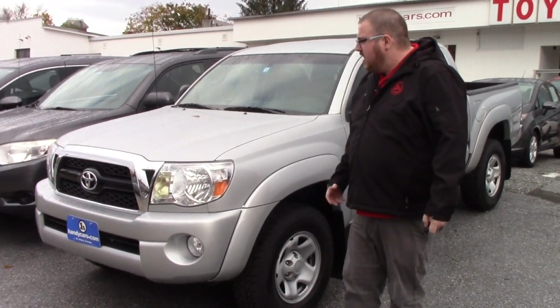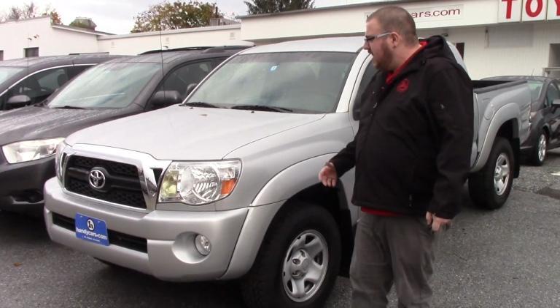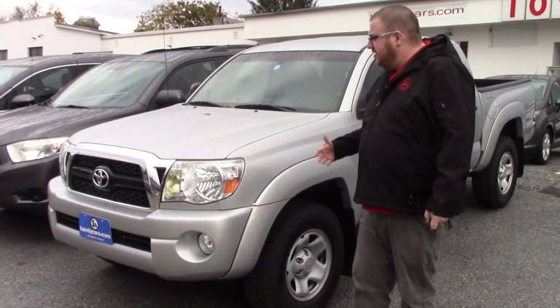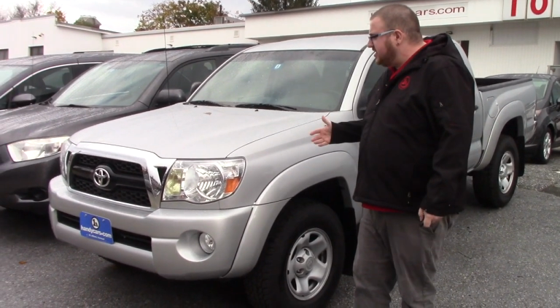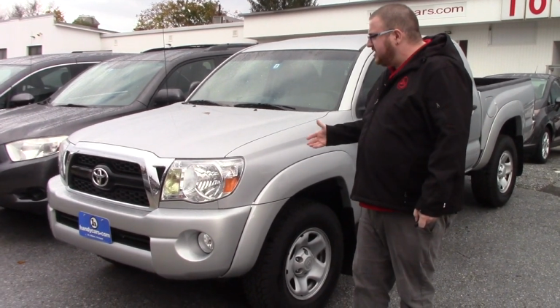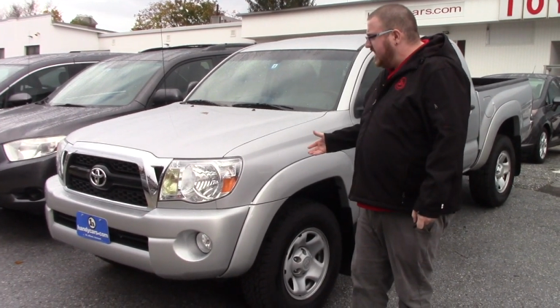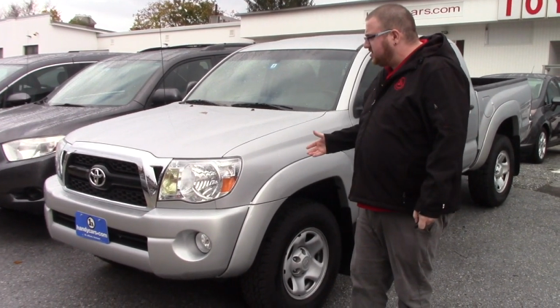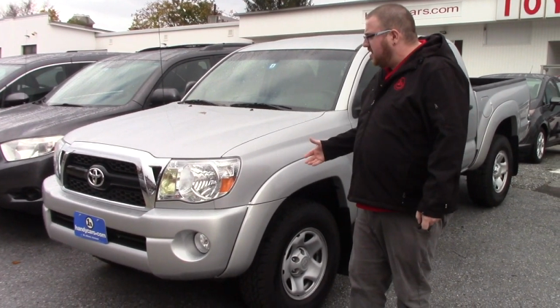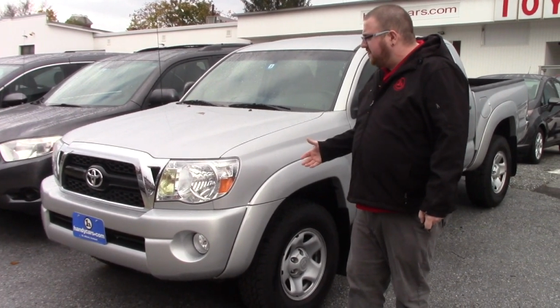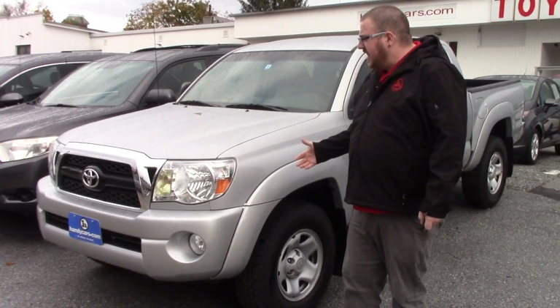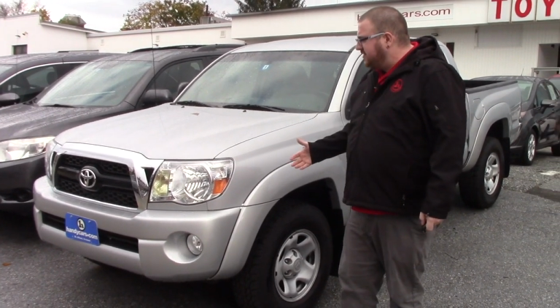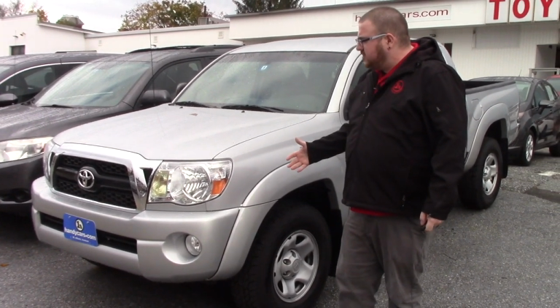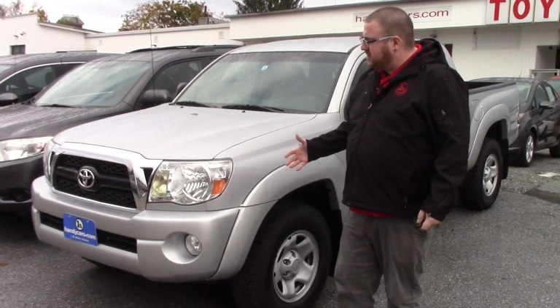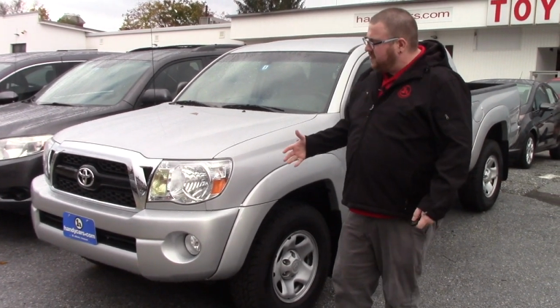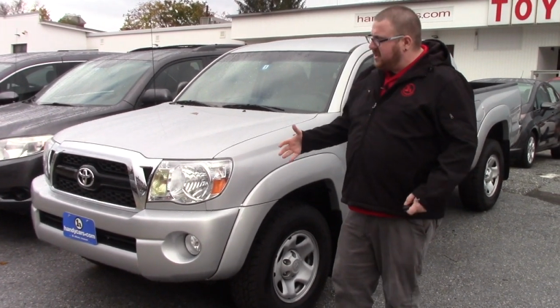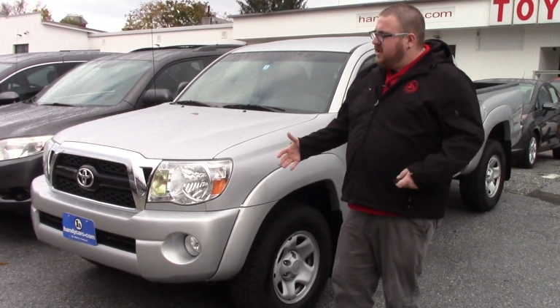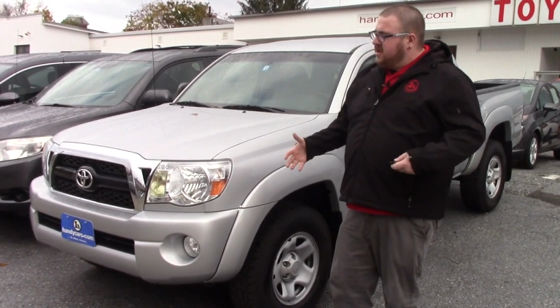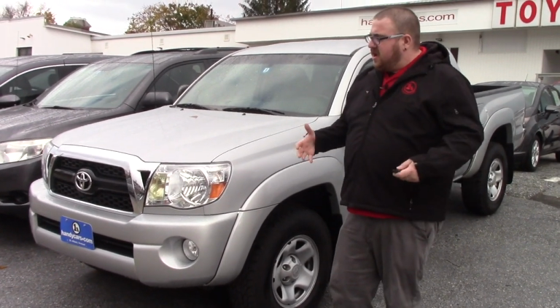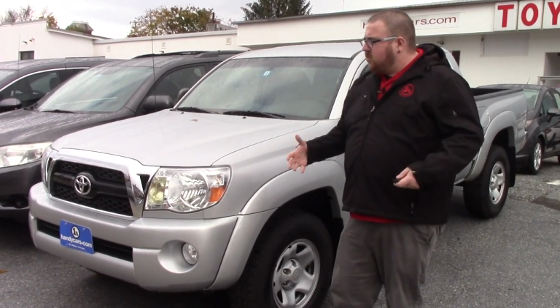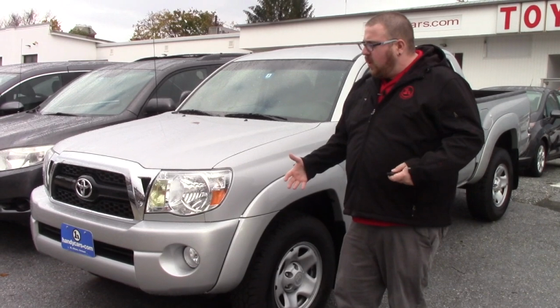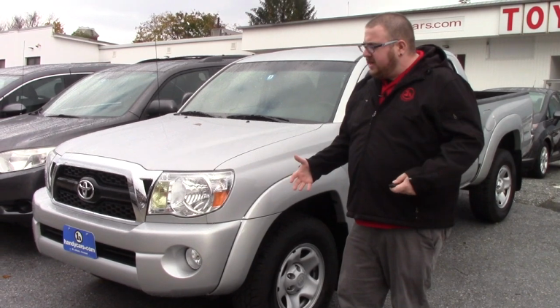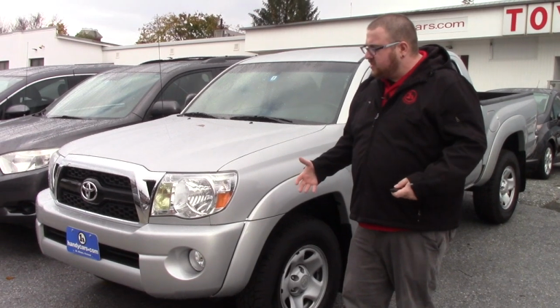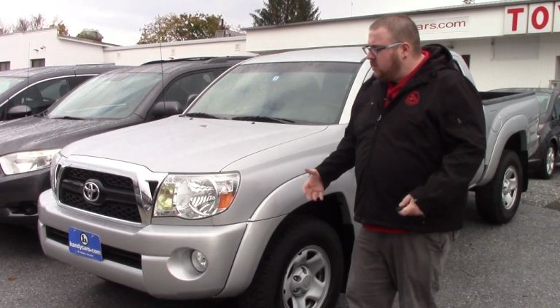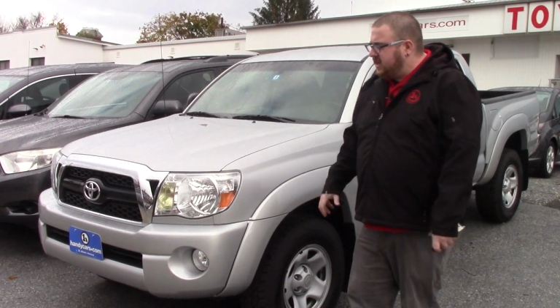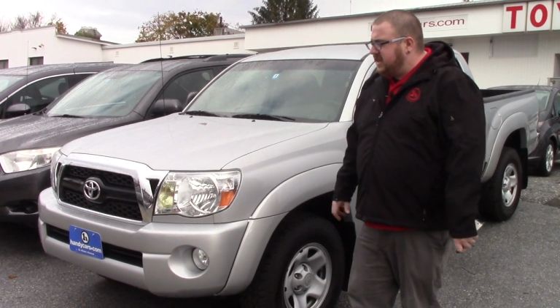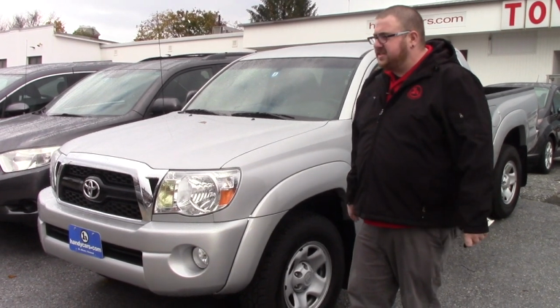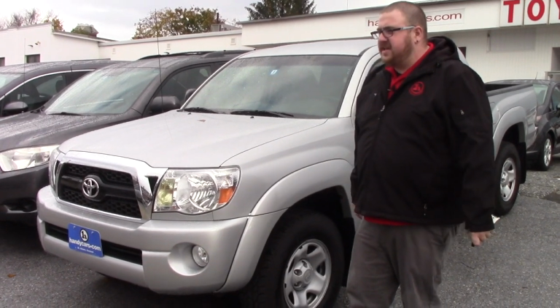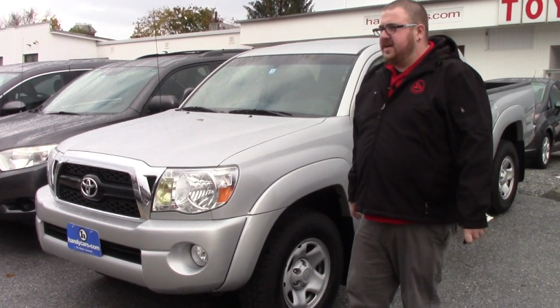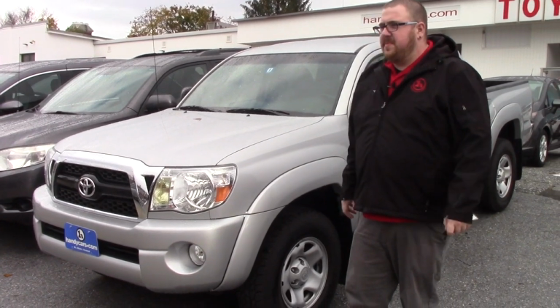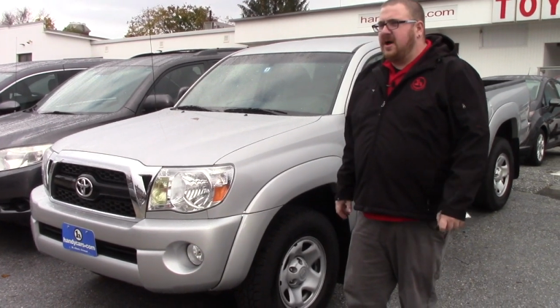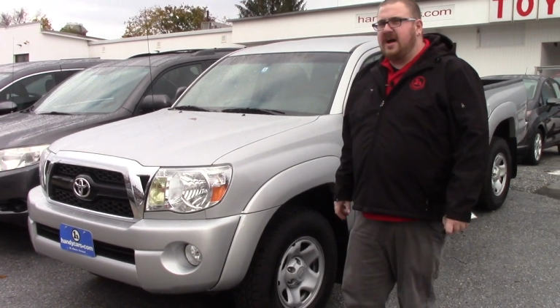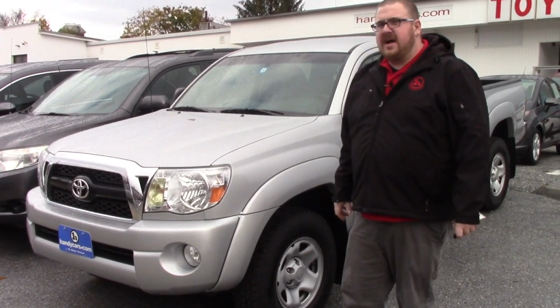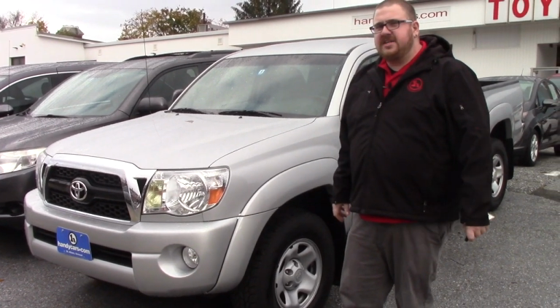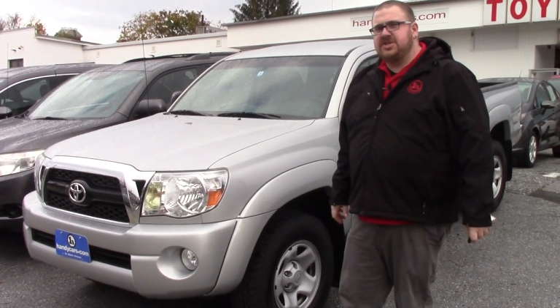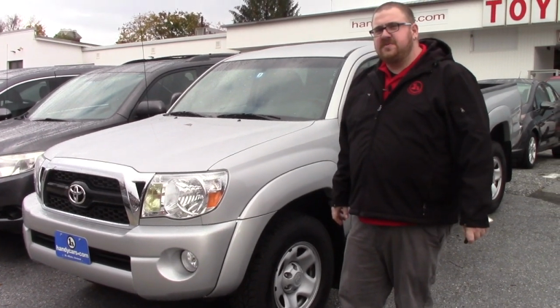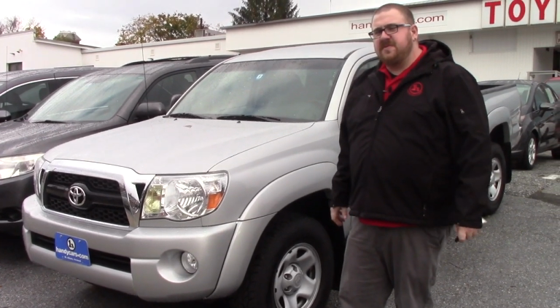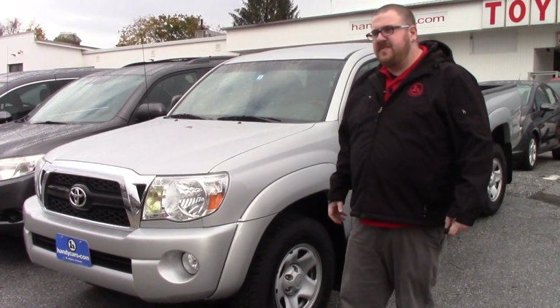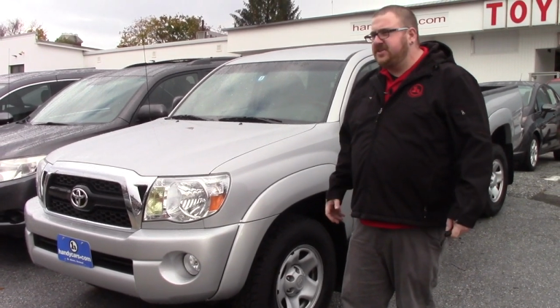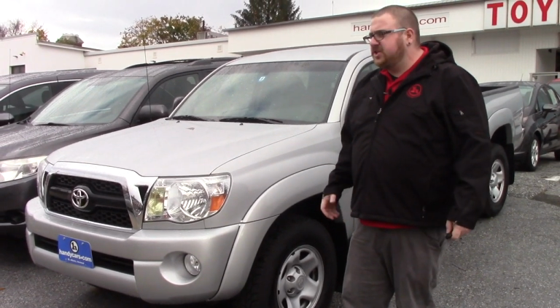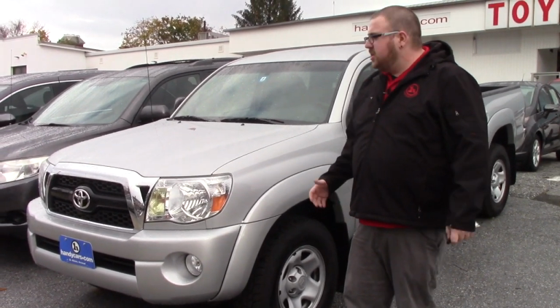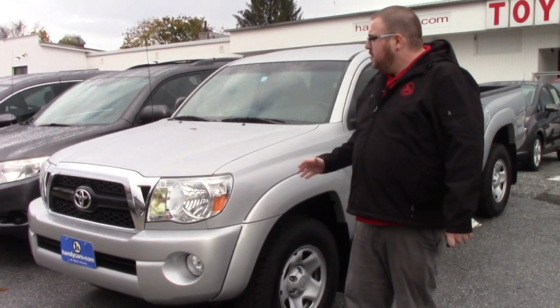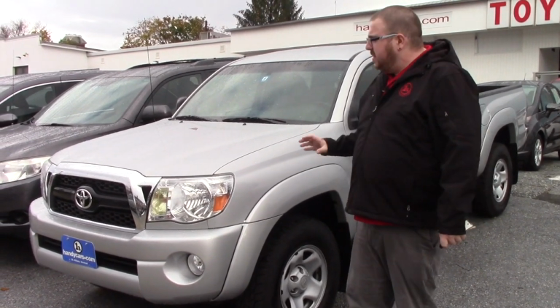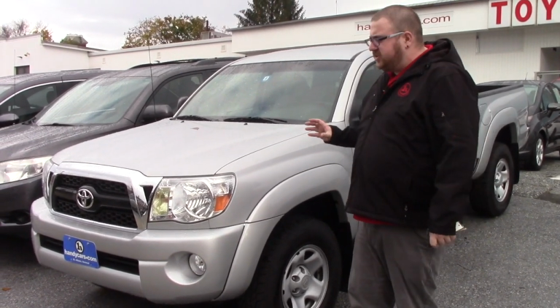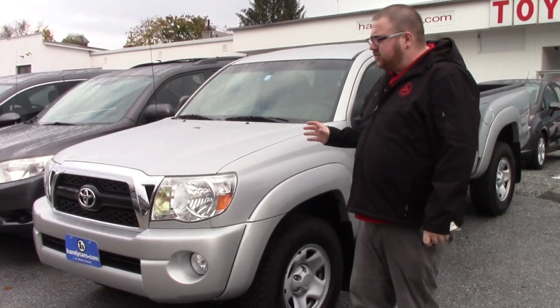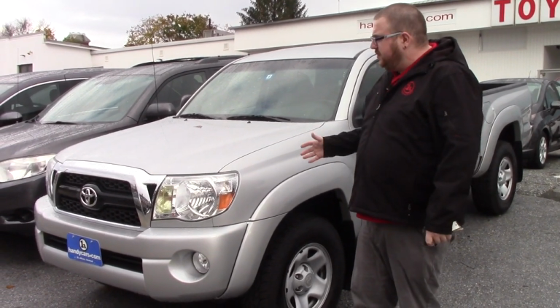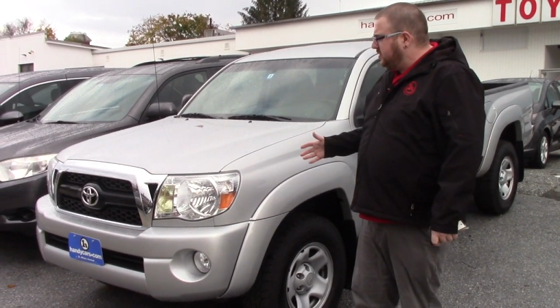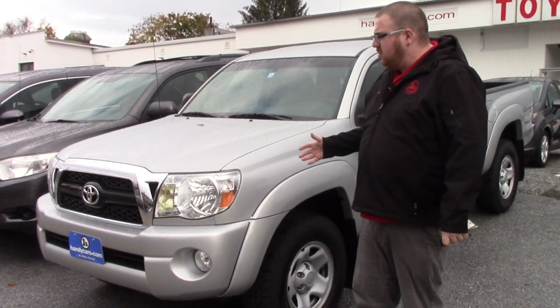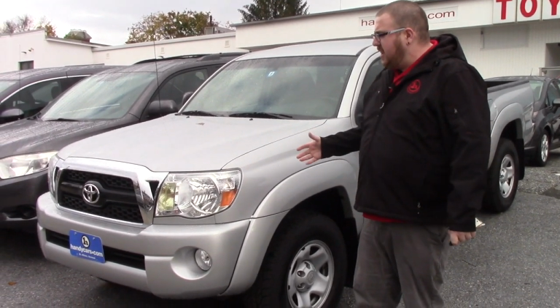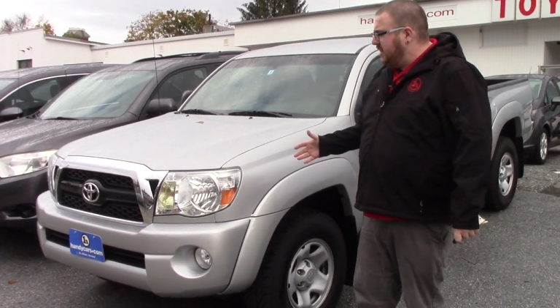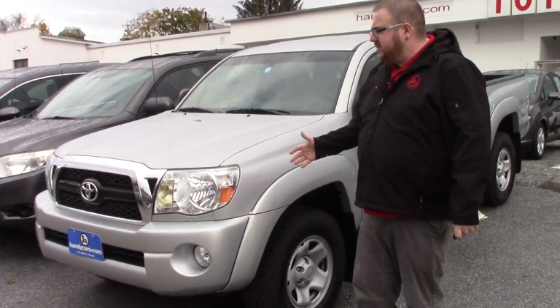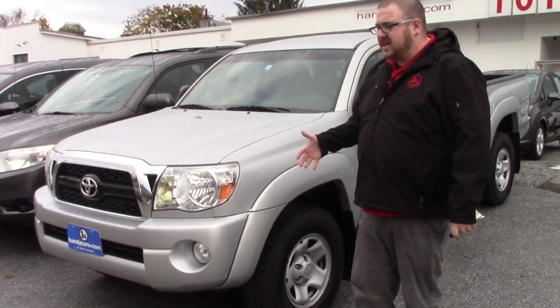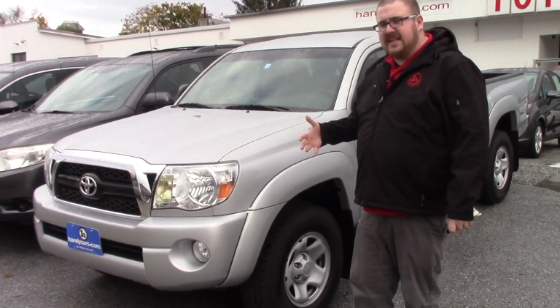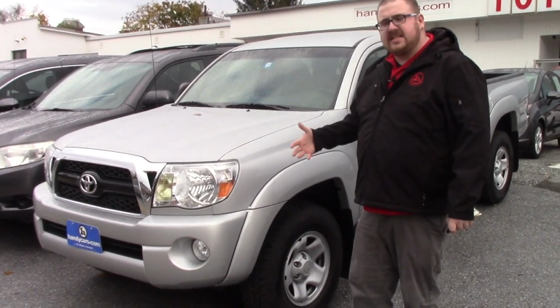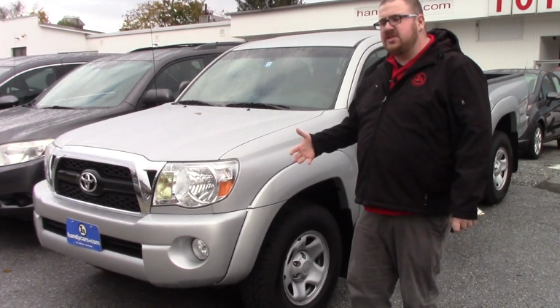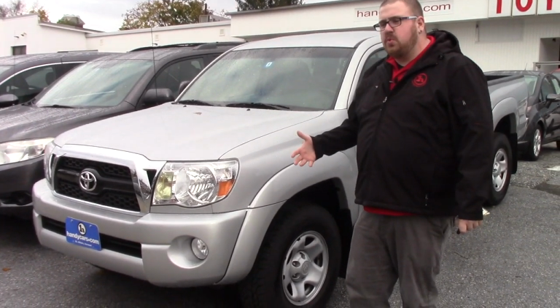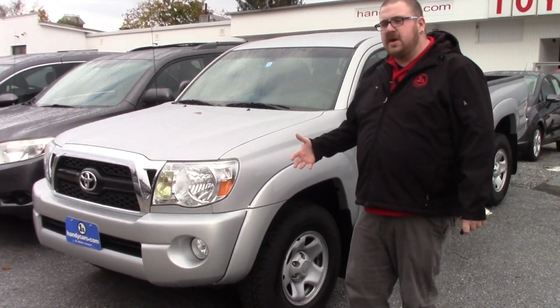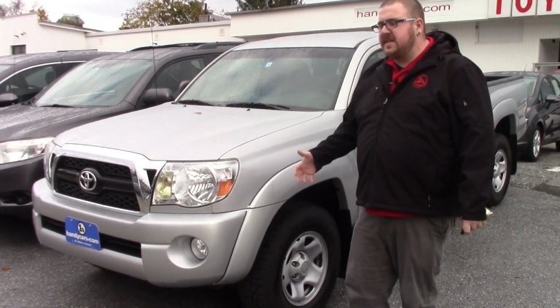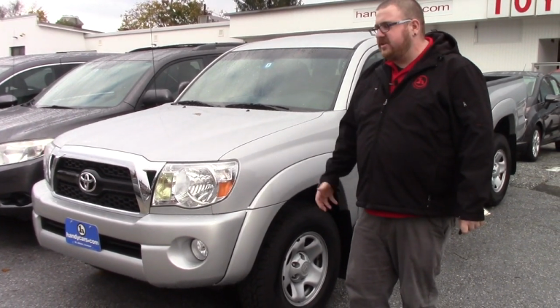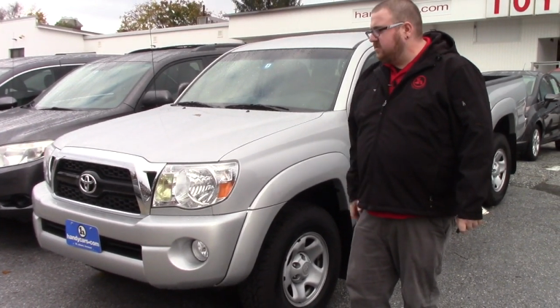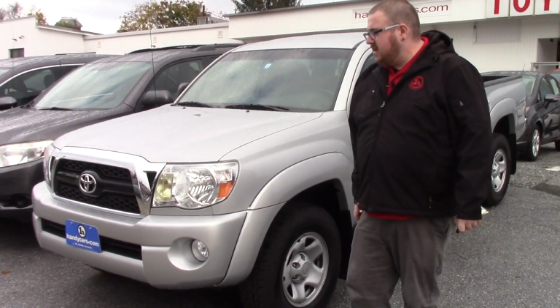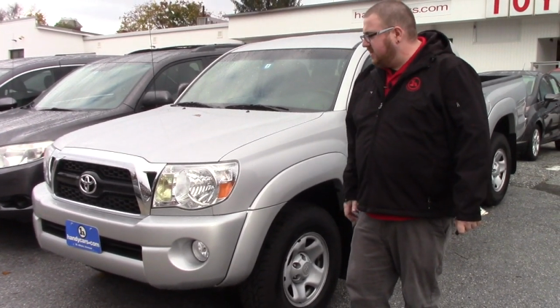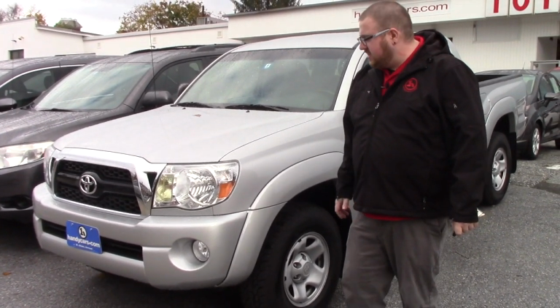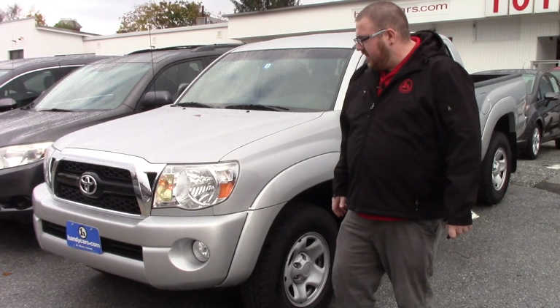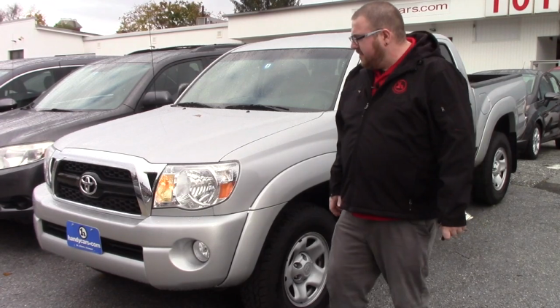This is the SR5, so it's going to be not quite as loaded as the Baja Edition for features, but it's super low mileage — it's got less than 20,000 miles on it.